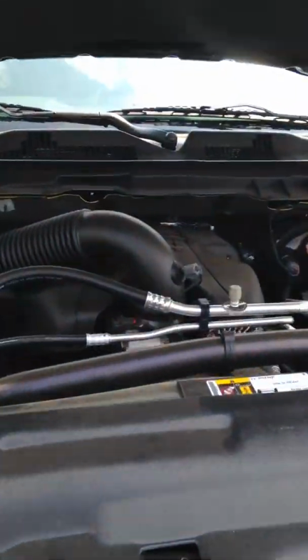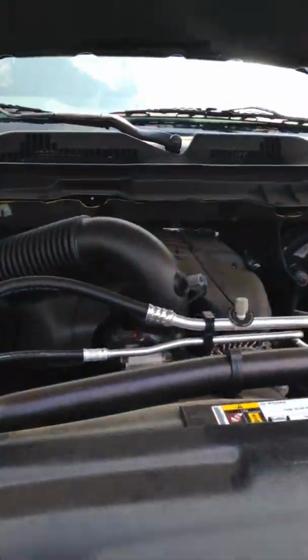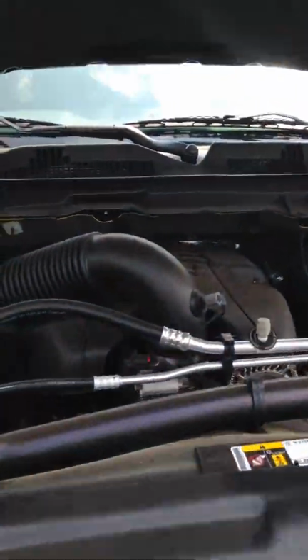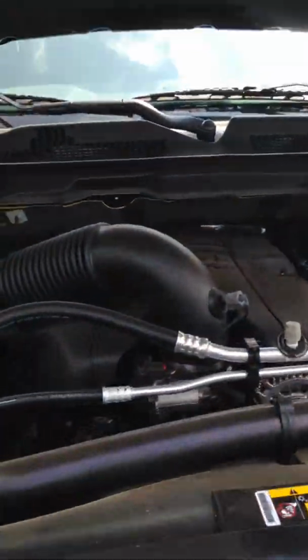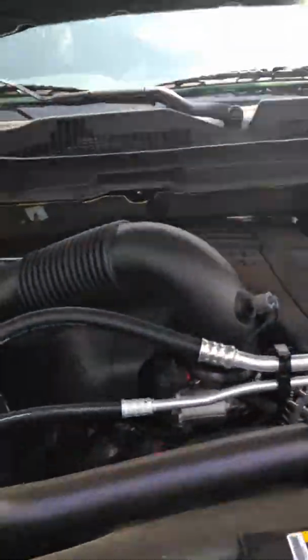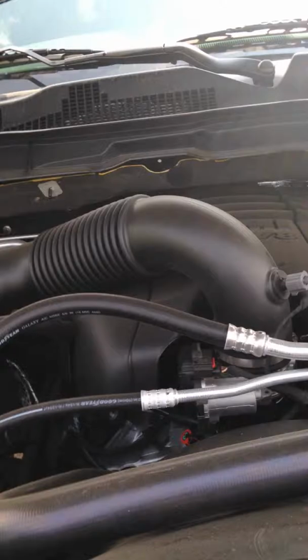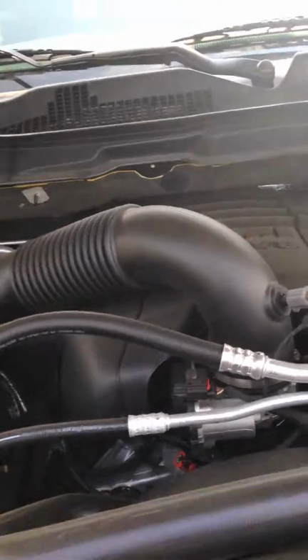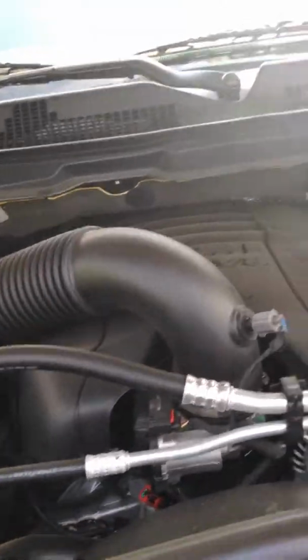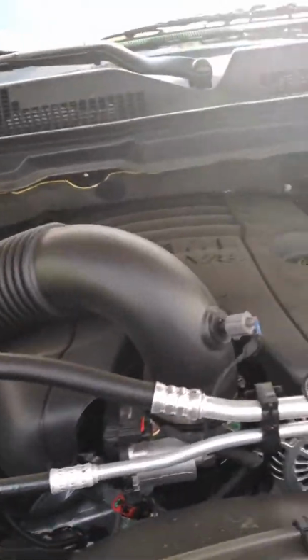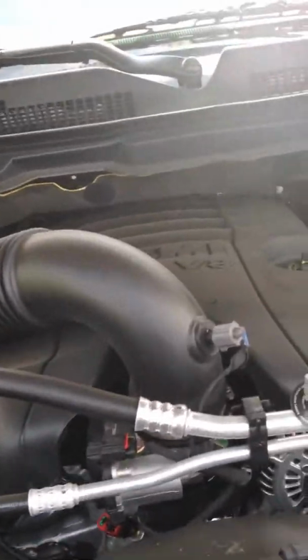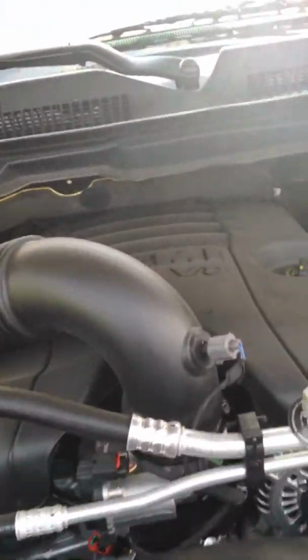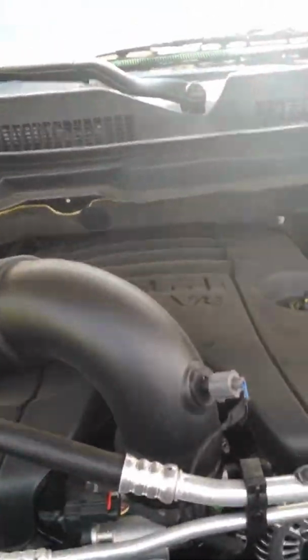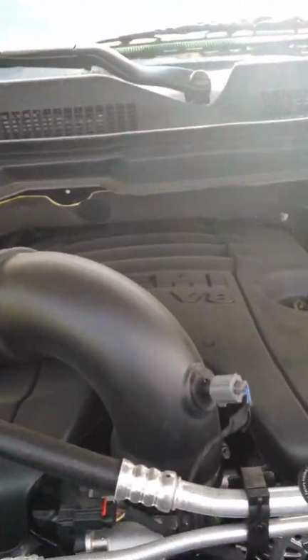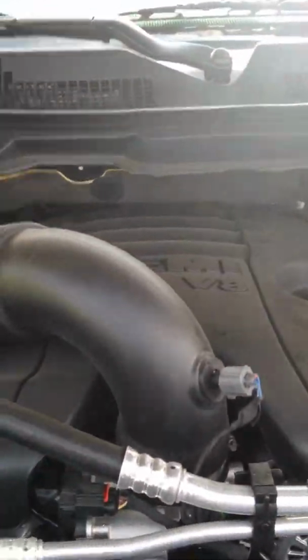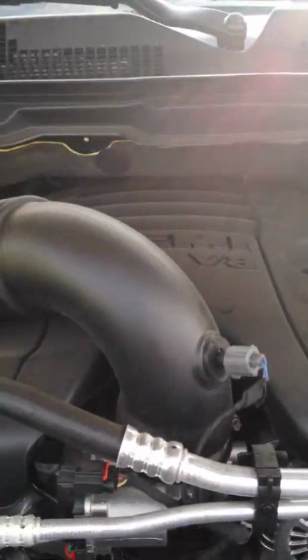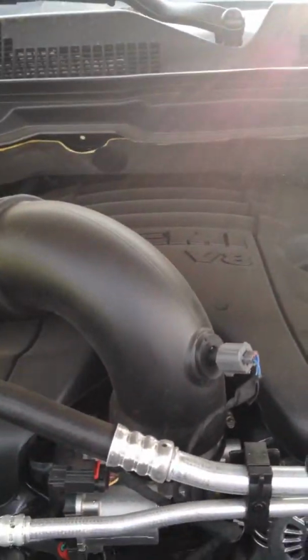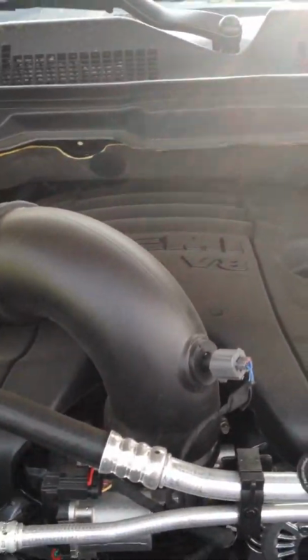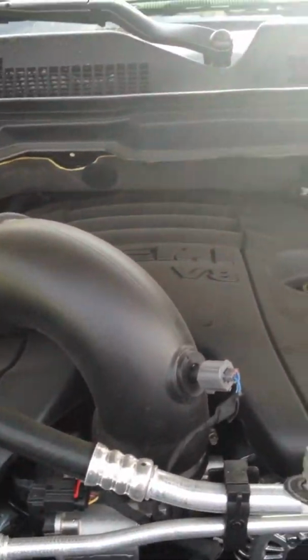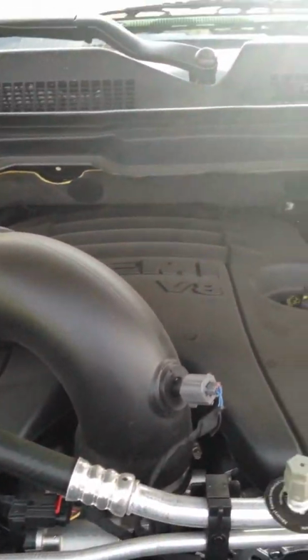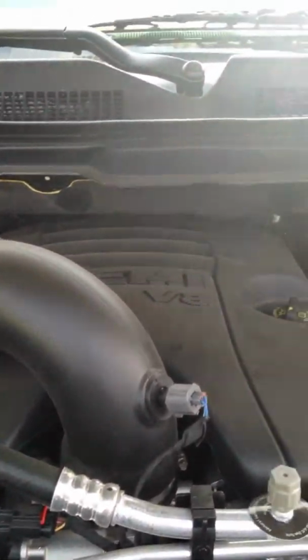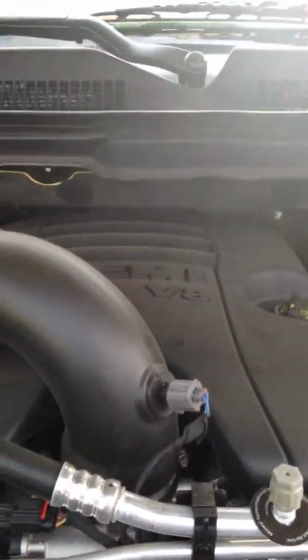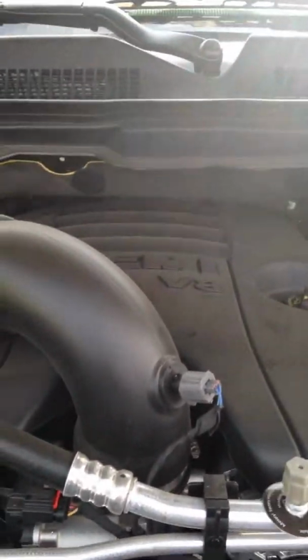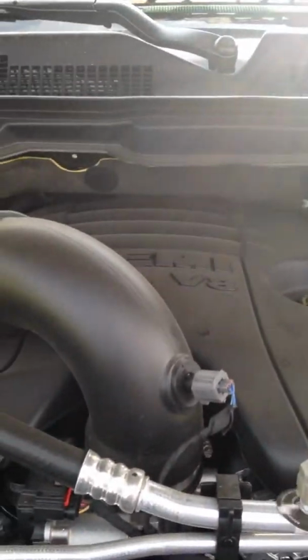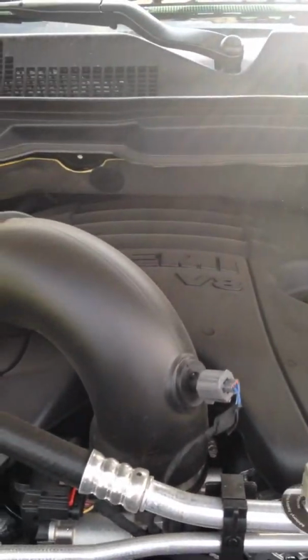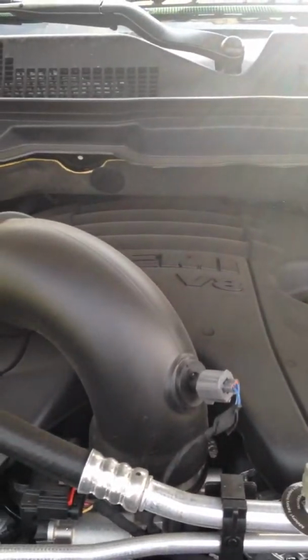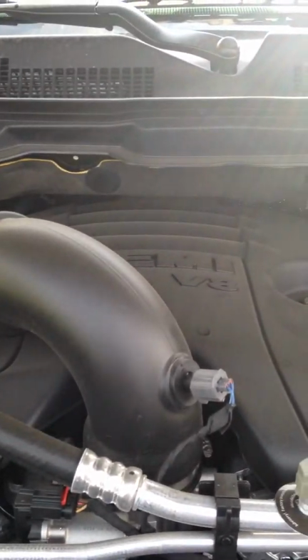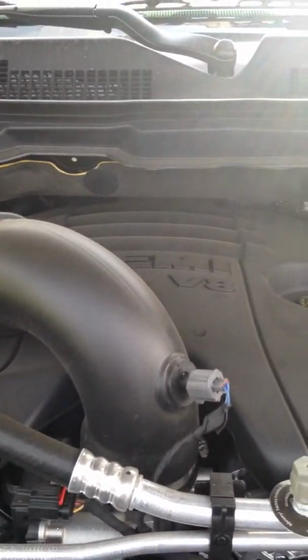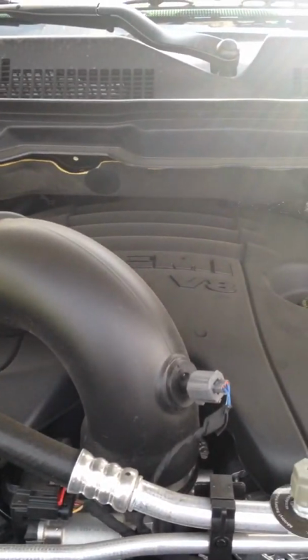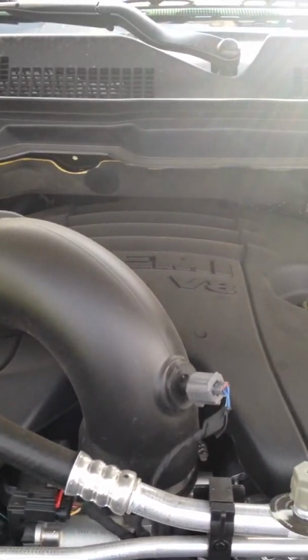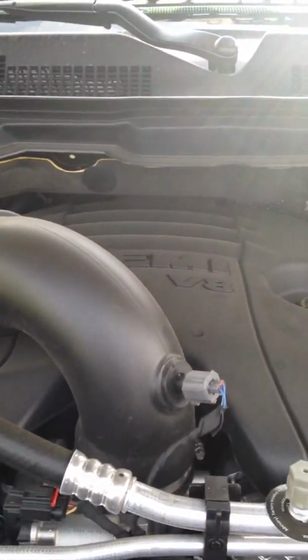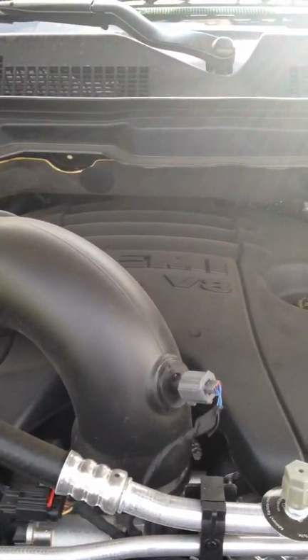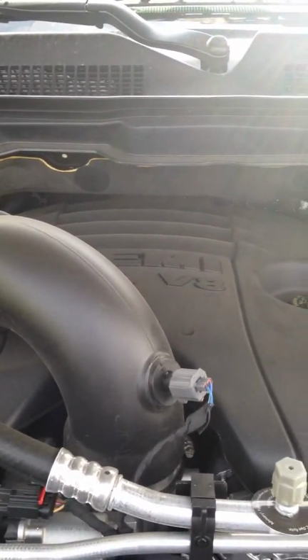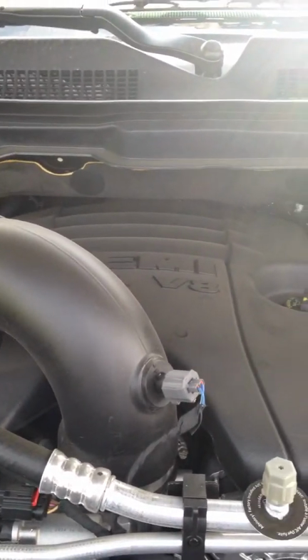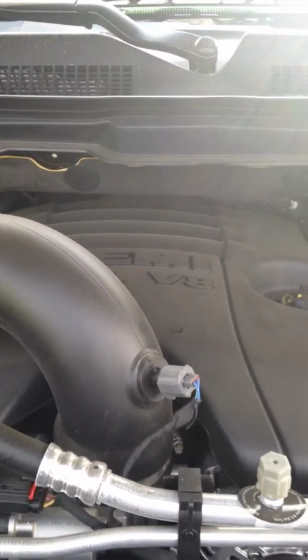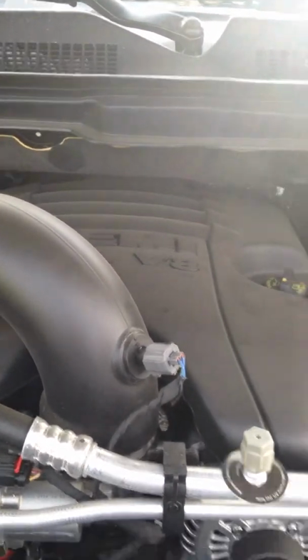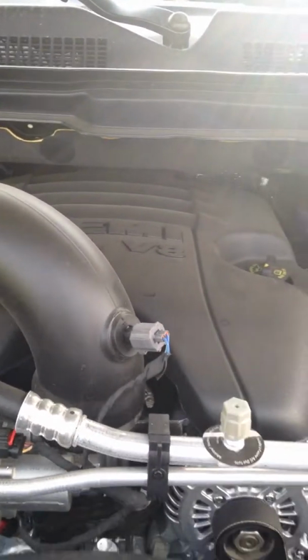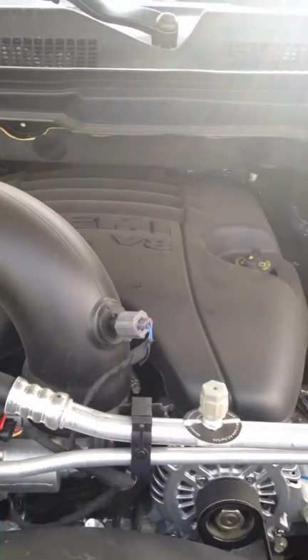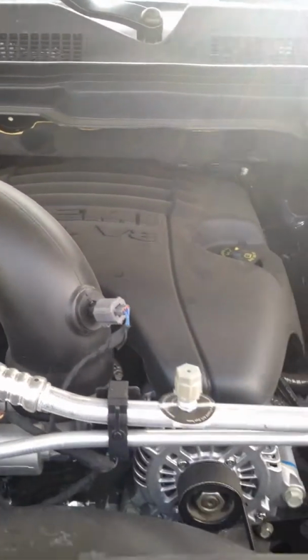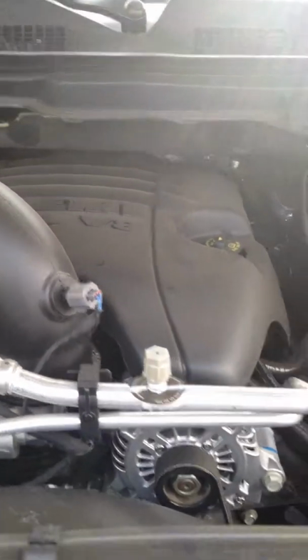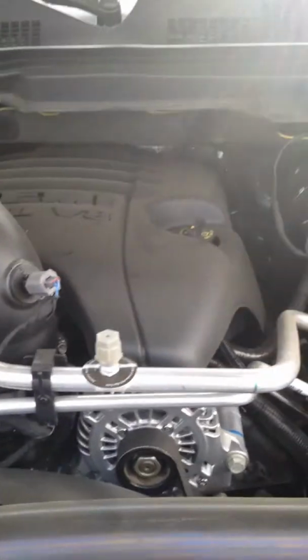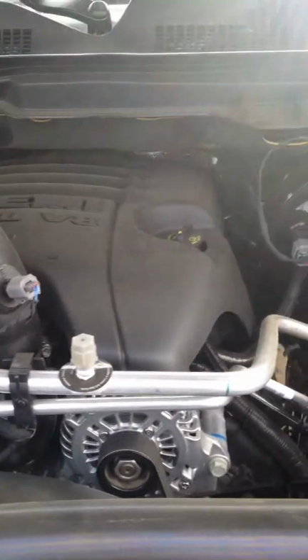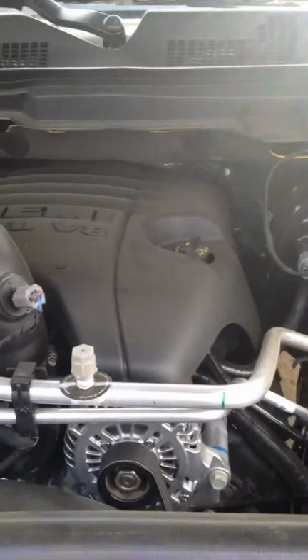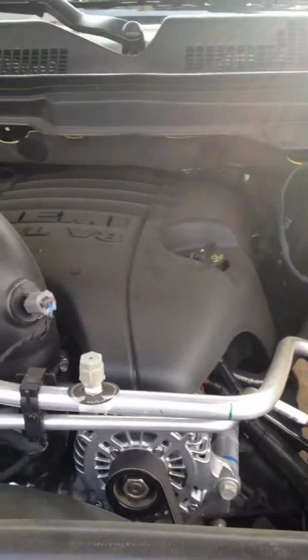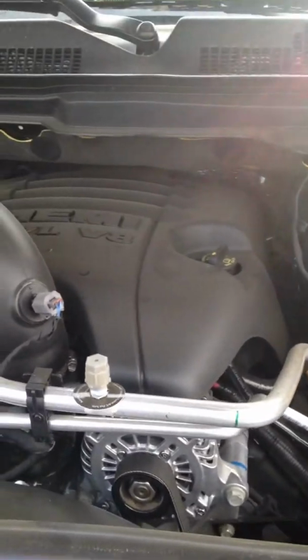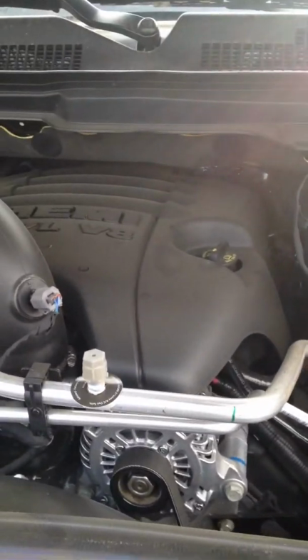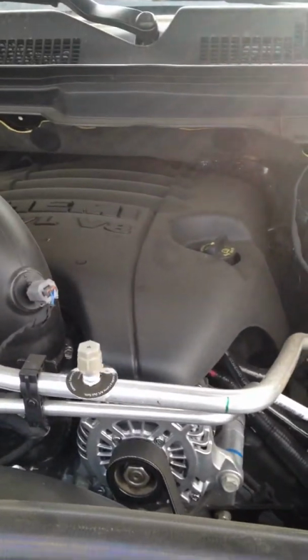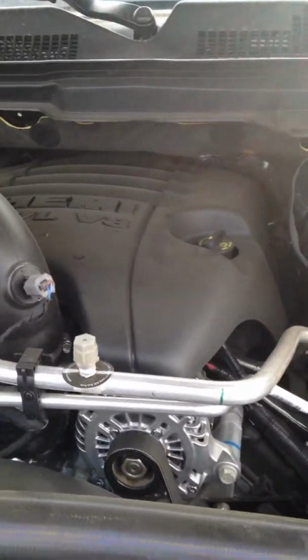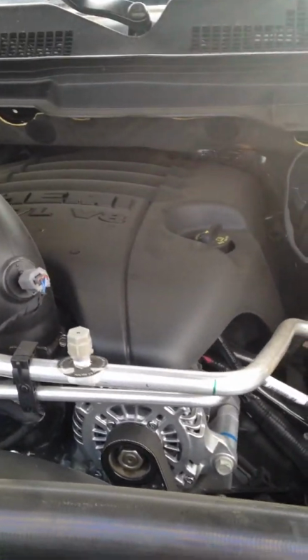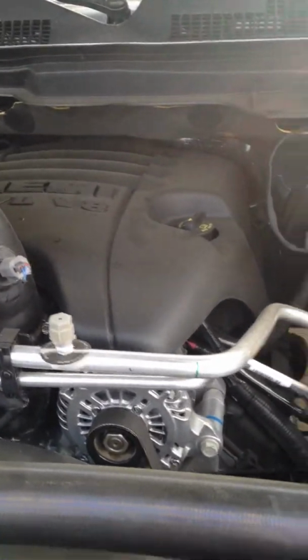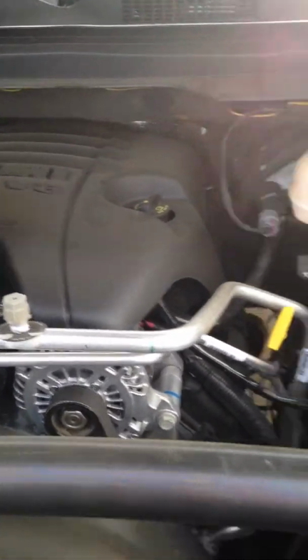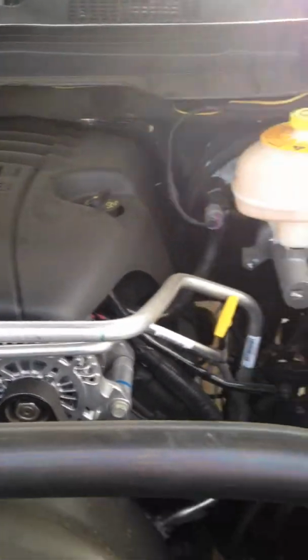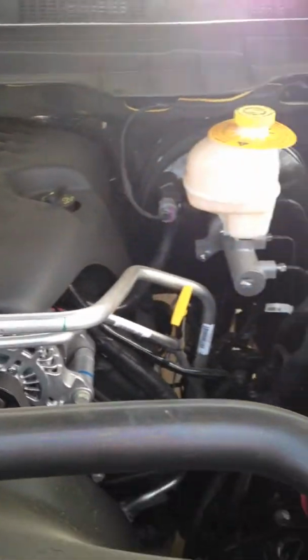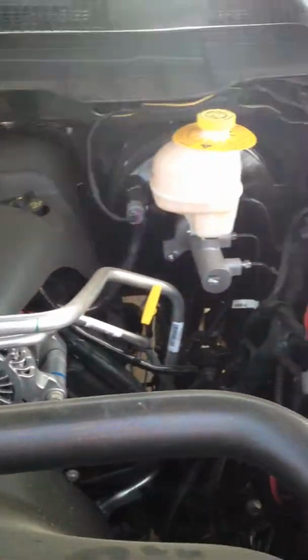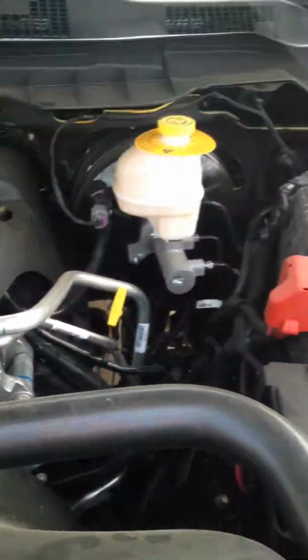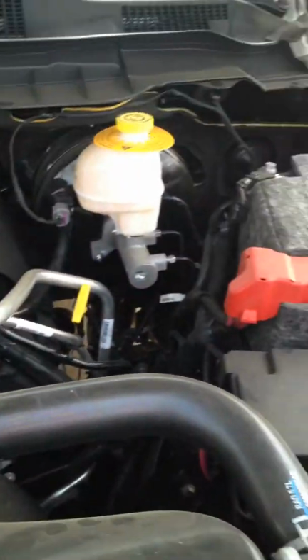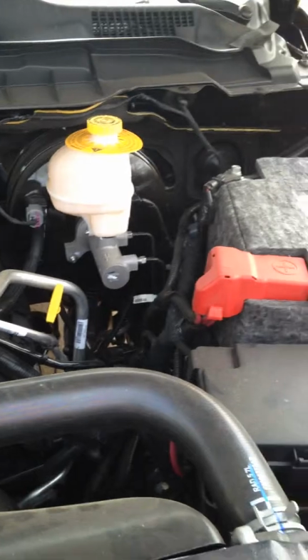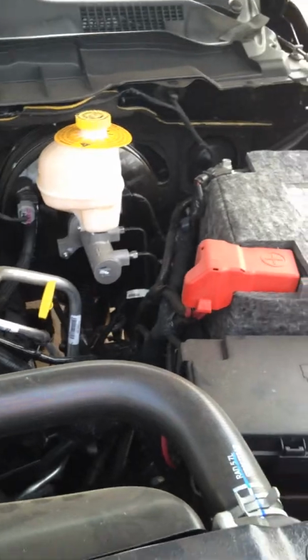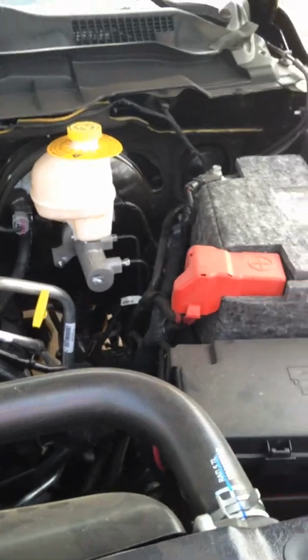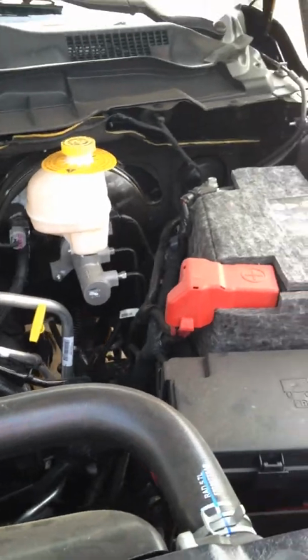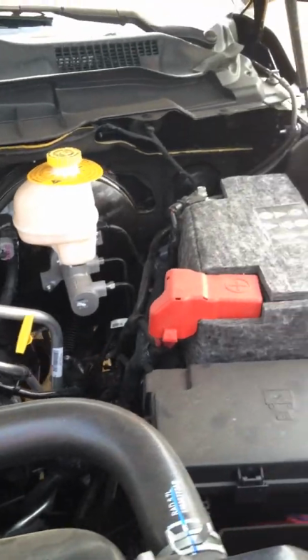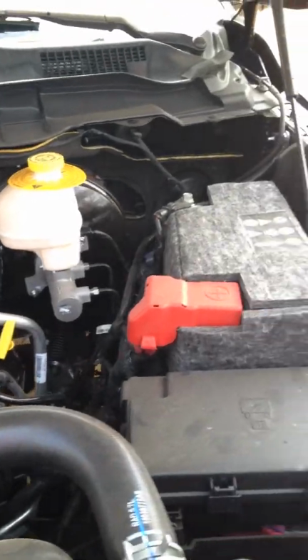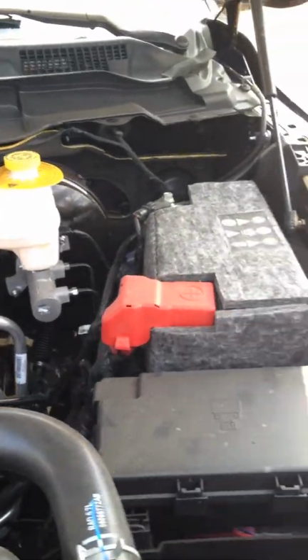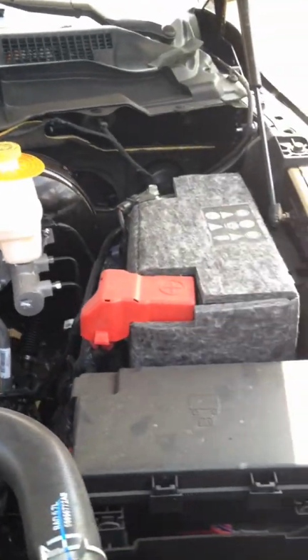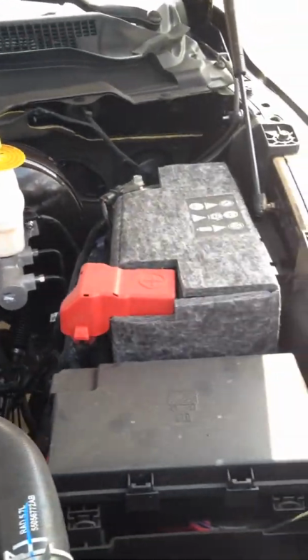Underneath the hood here, the legendary Hemi, 5.7L V8, 398 horsepower, 407 pounds of torque.